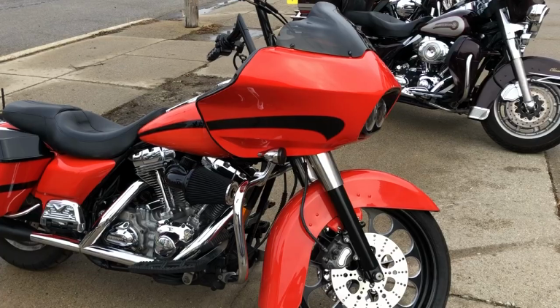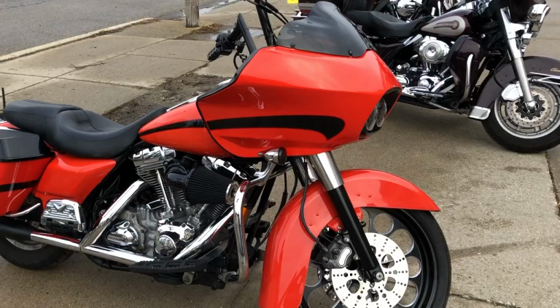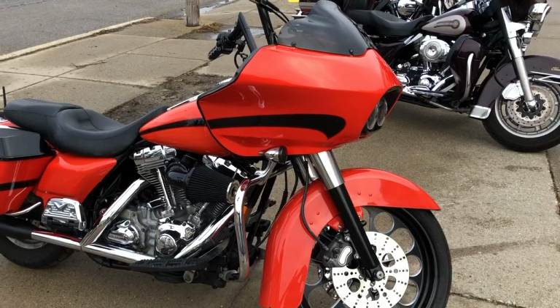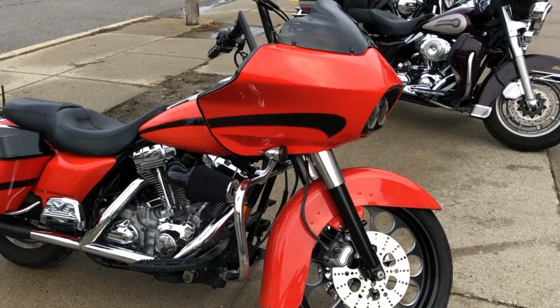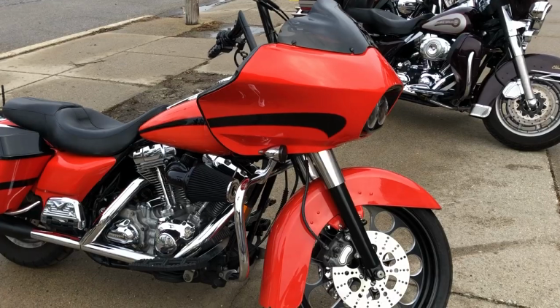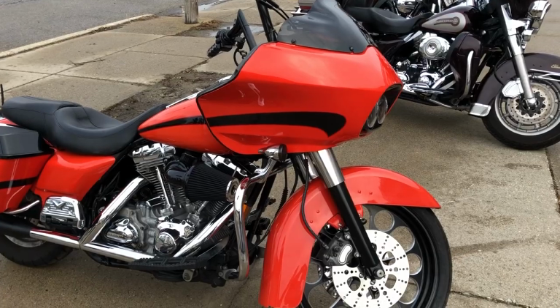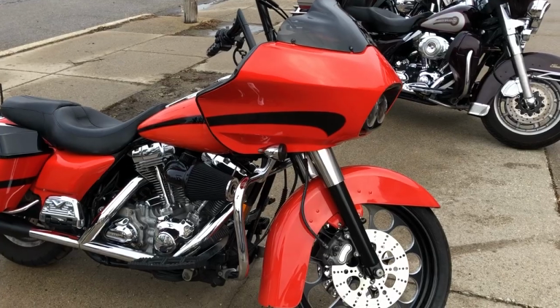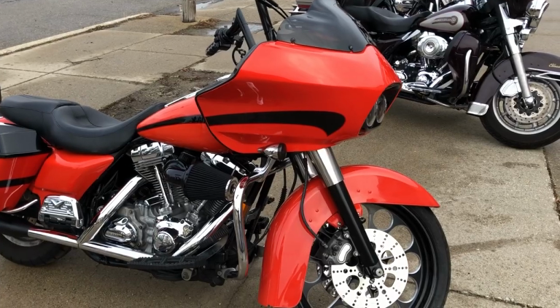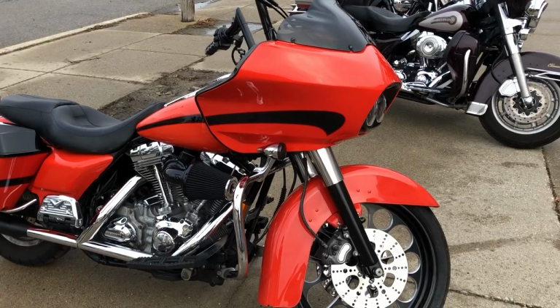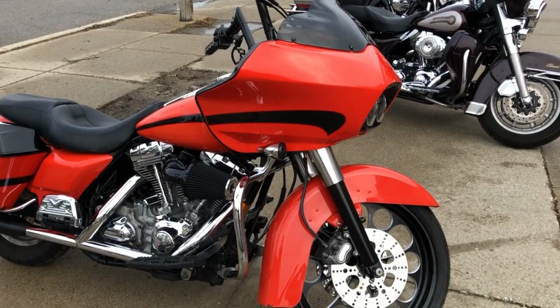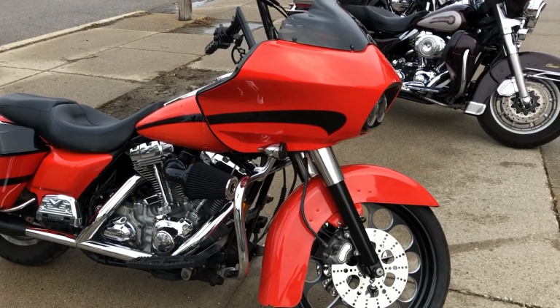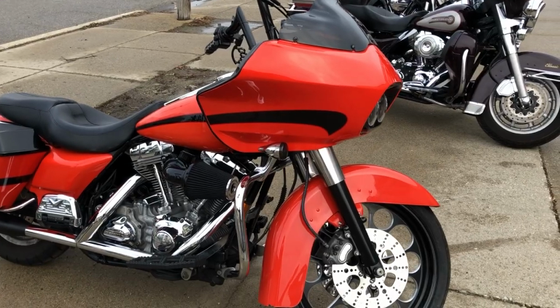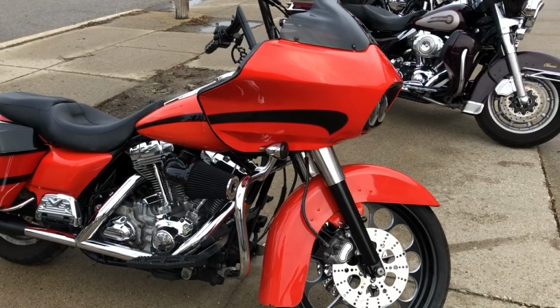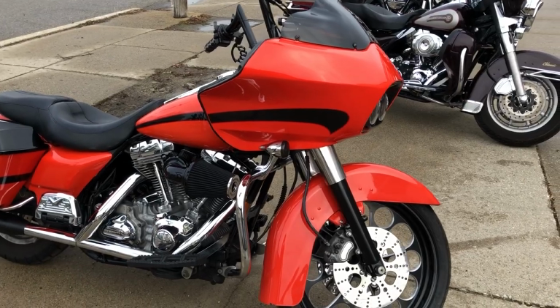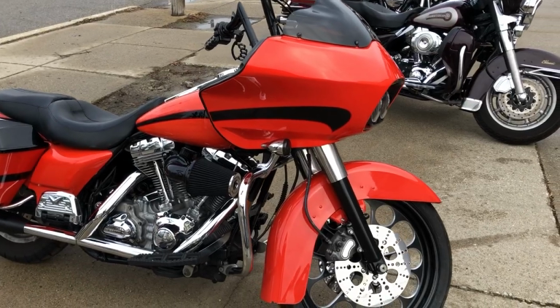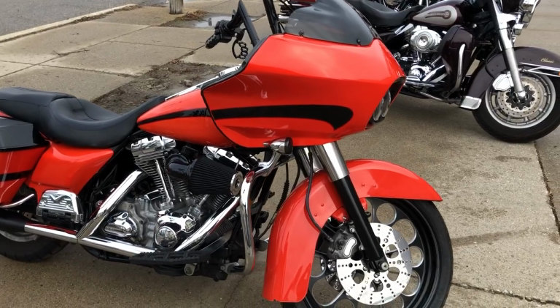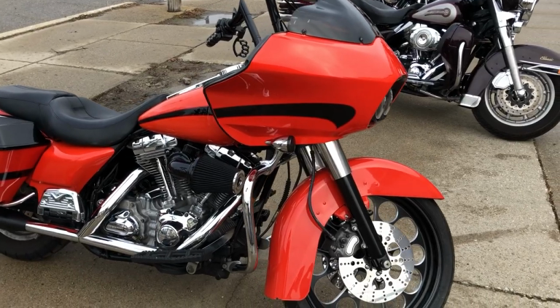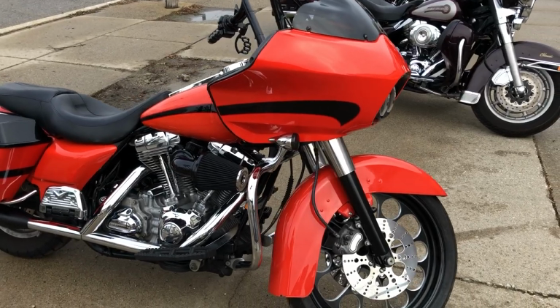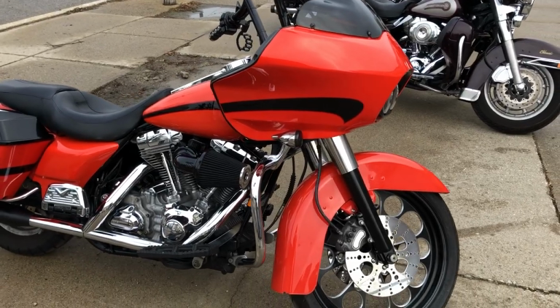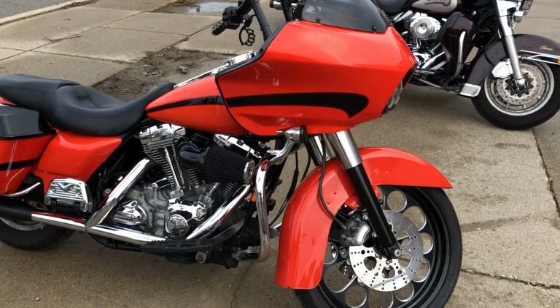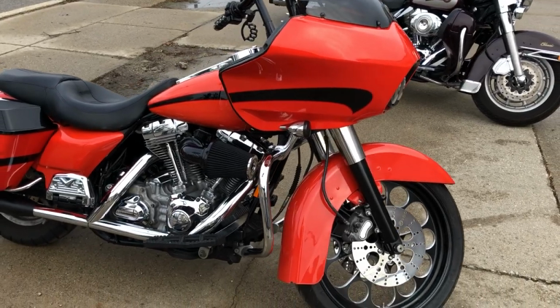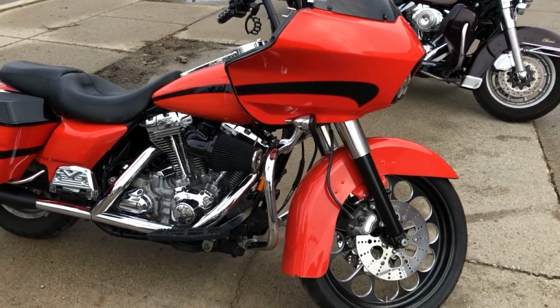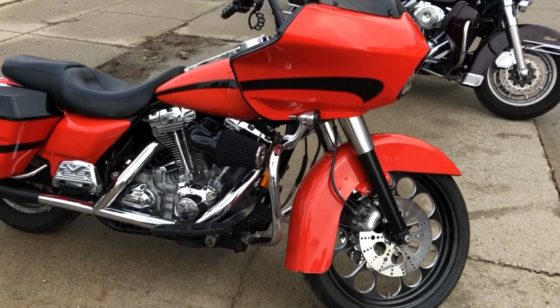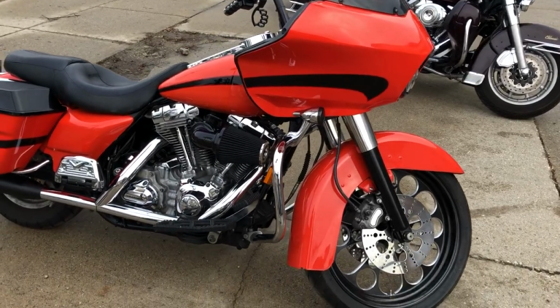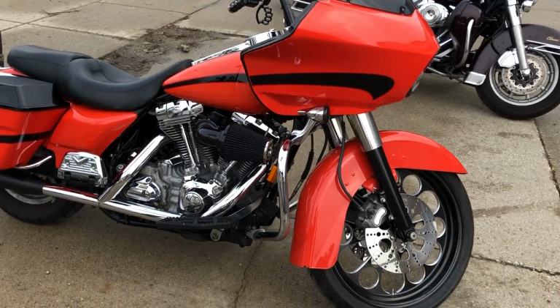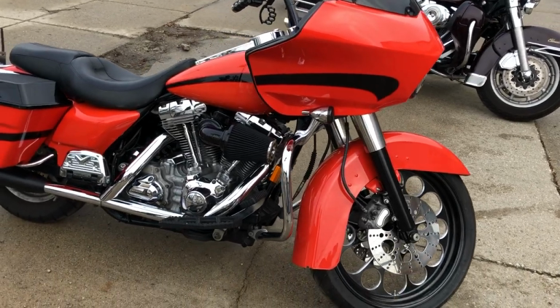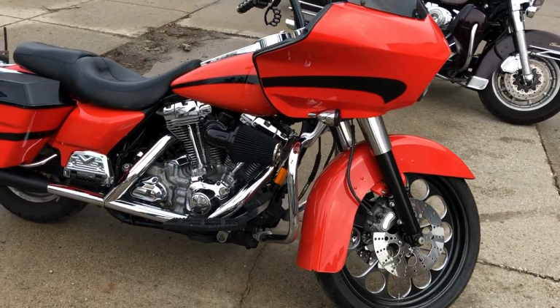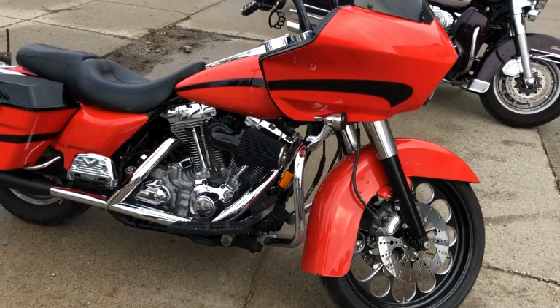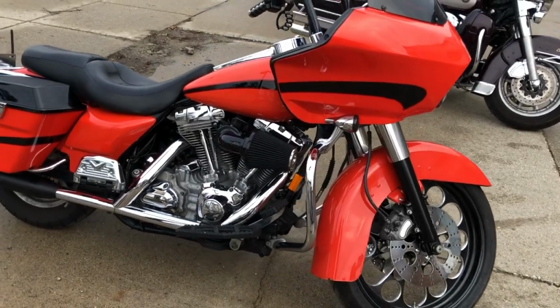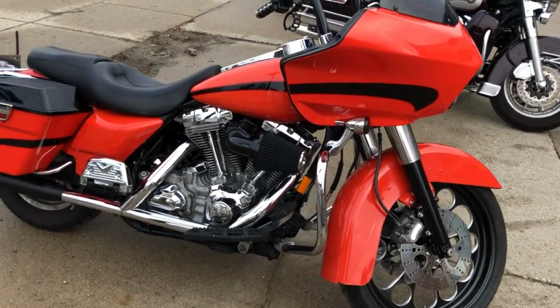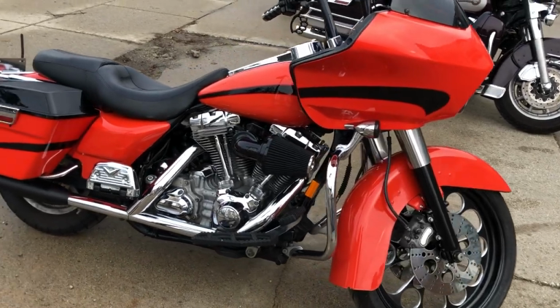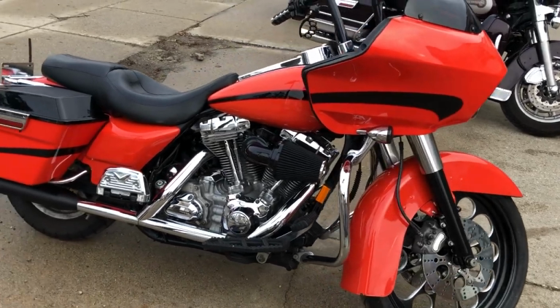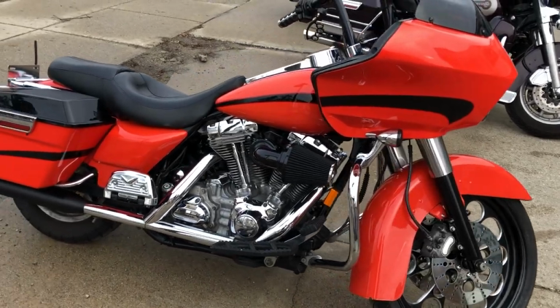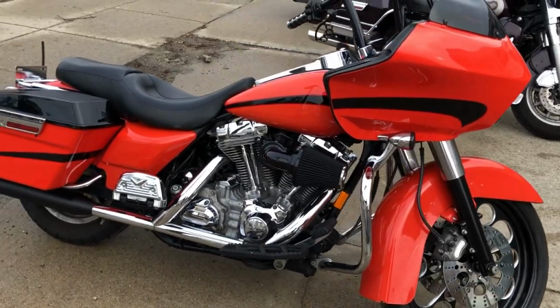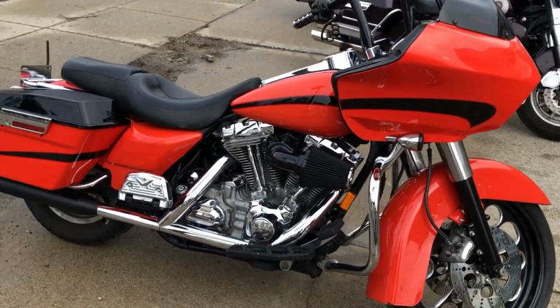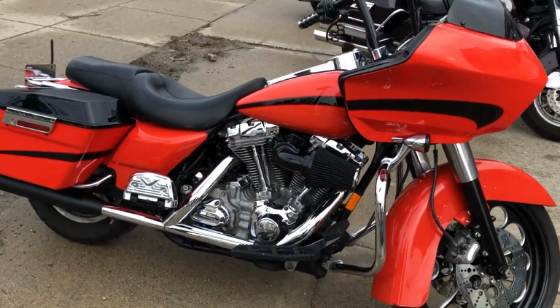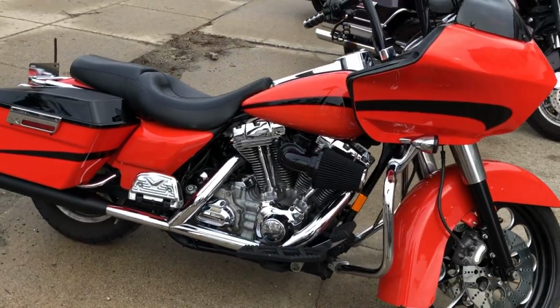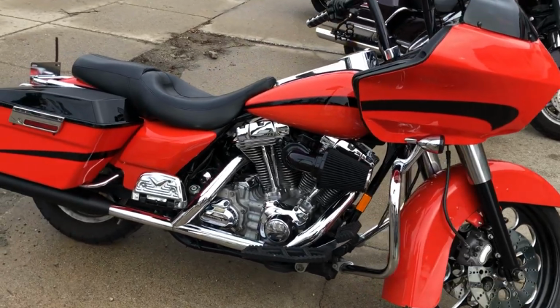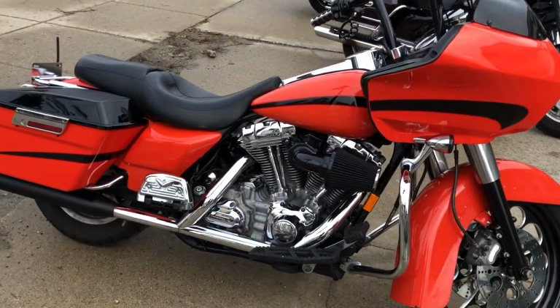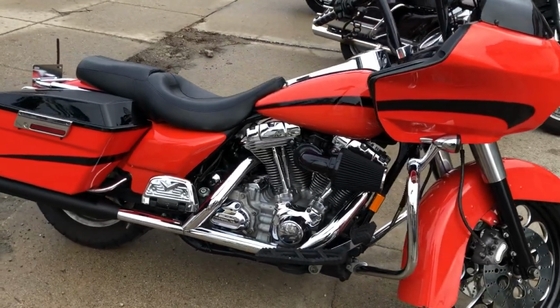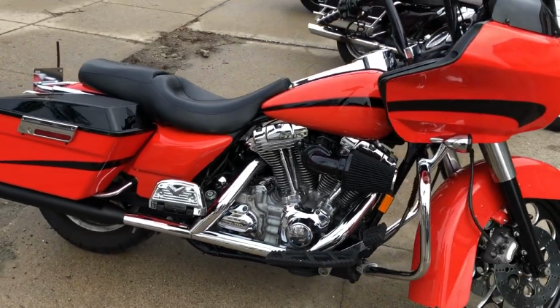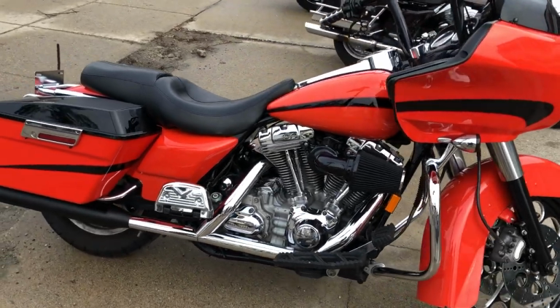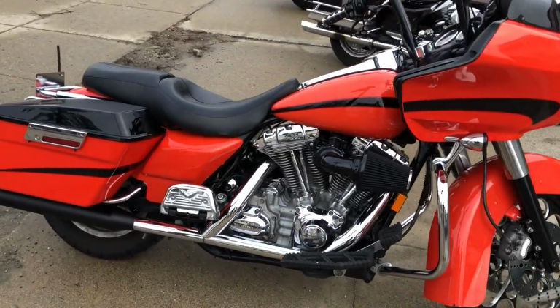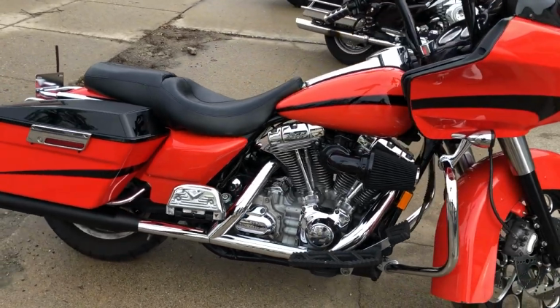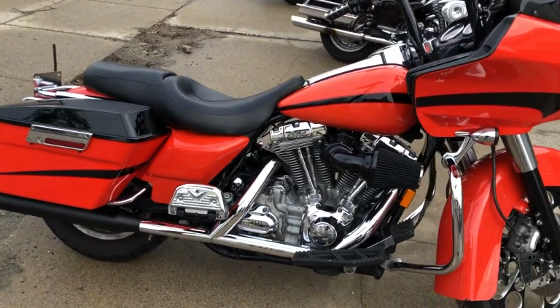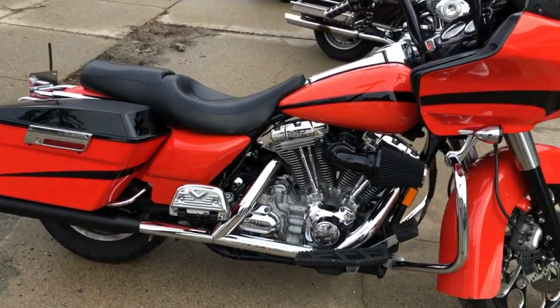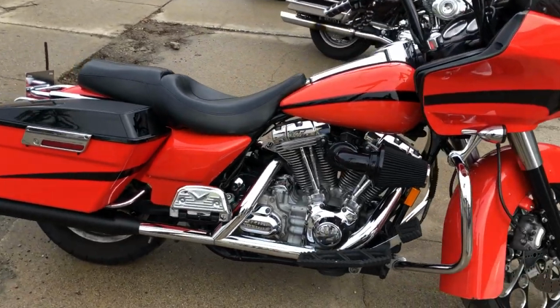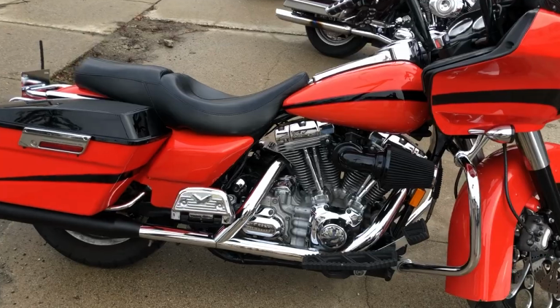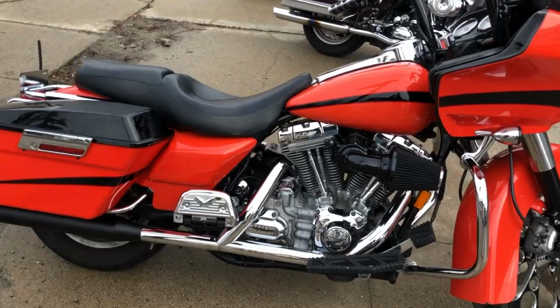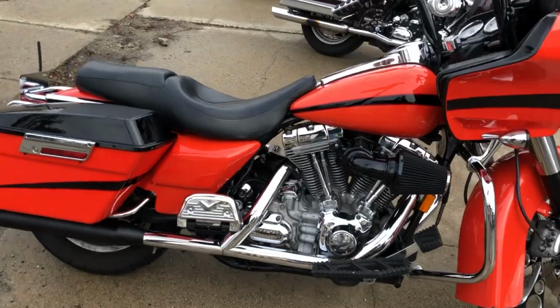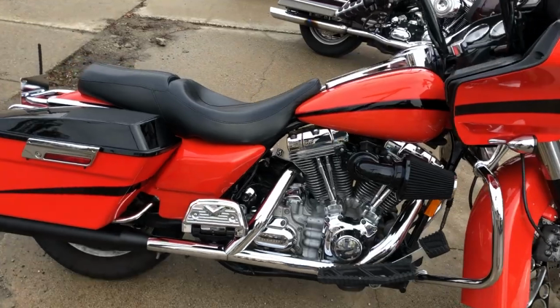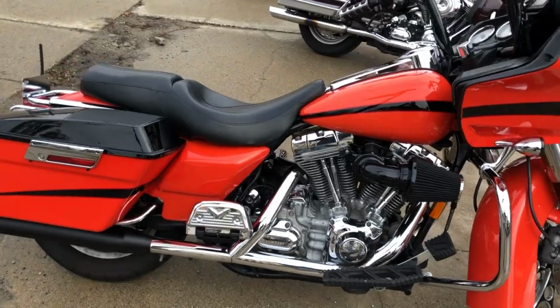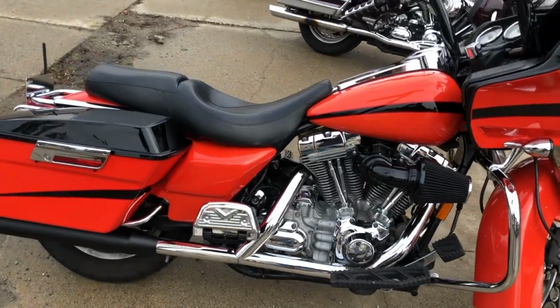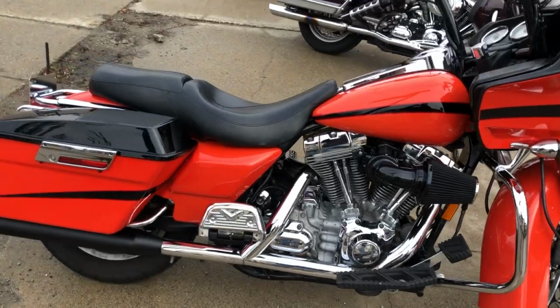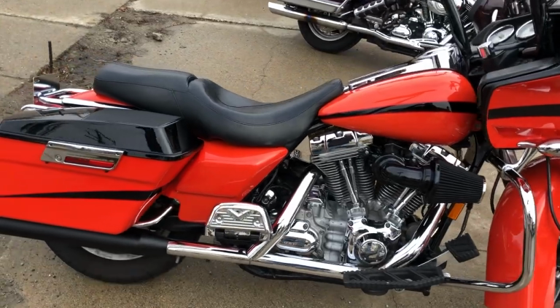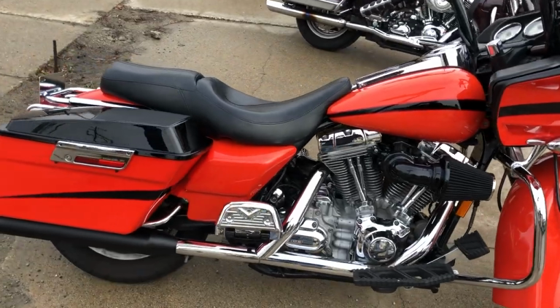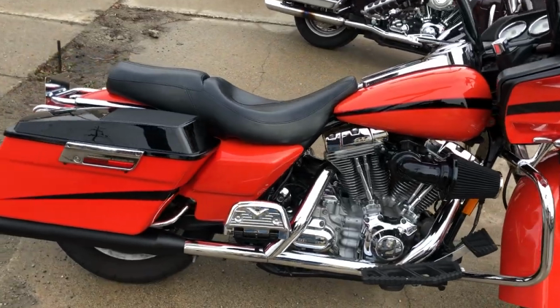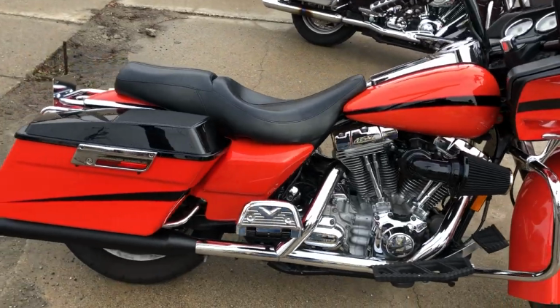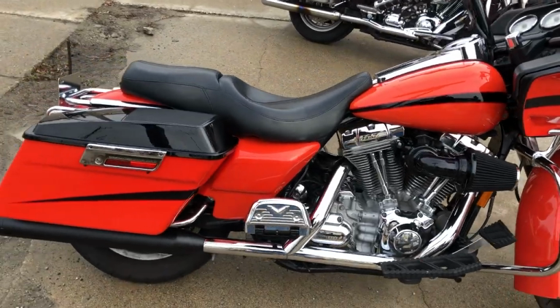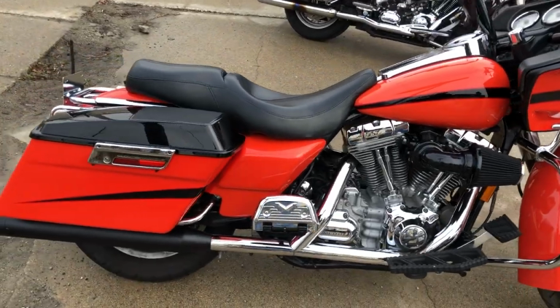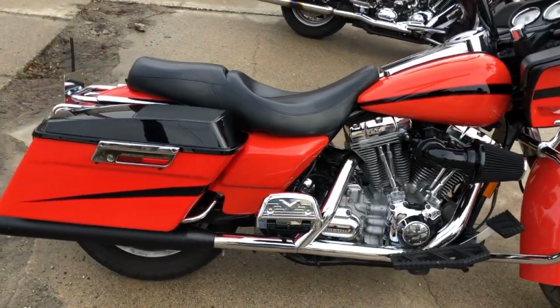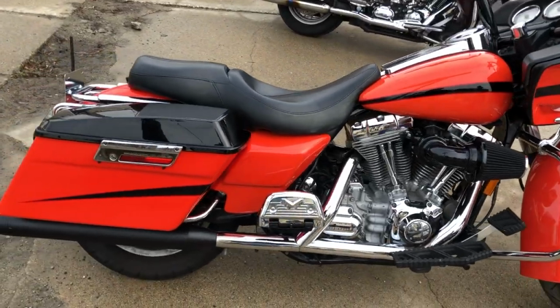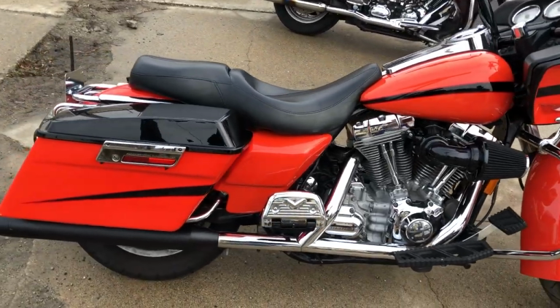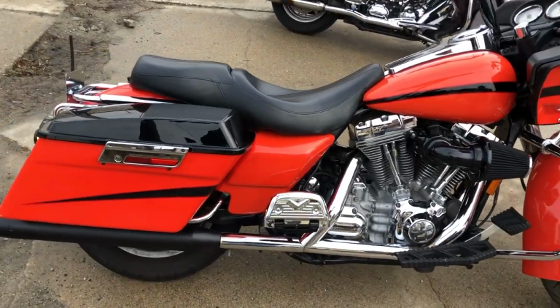Hey guys, we have a used Road Glide for sale with over $2,500 in extras. Take a close look at this one.